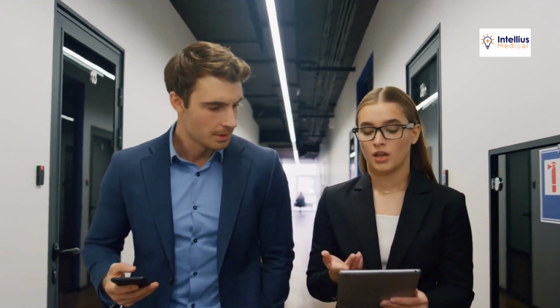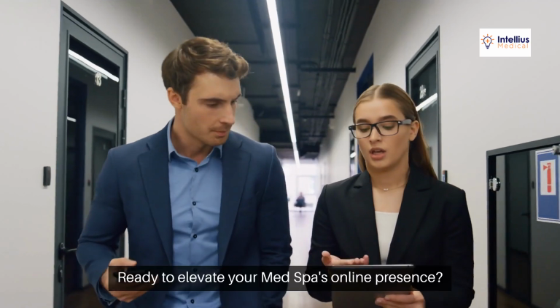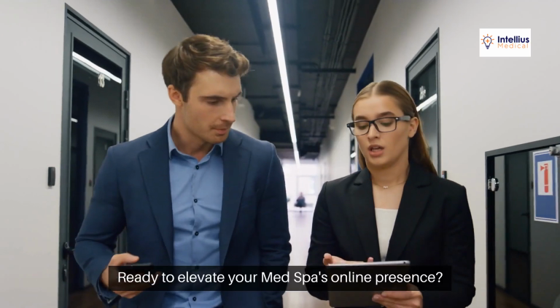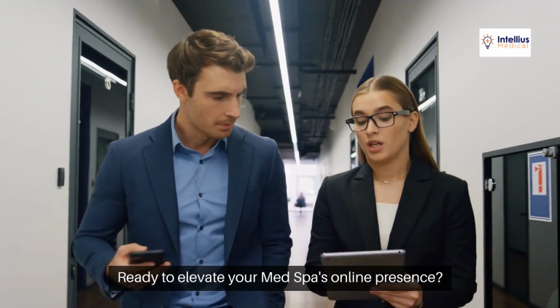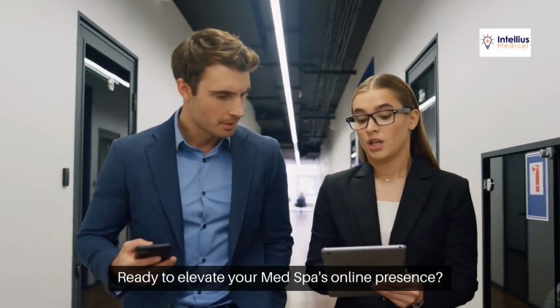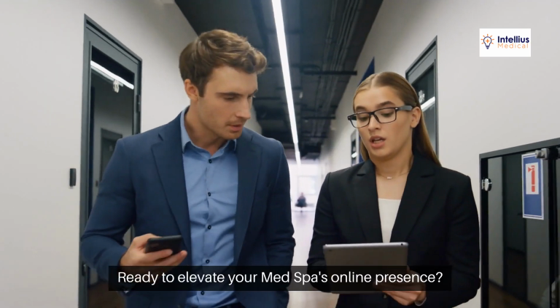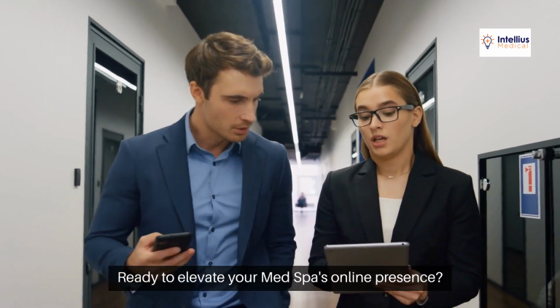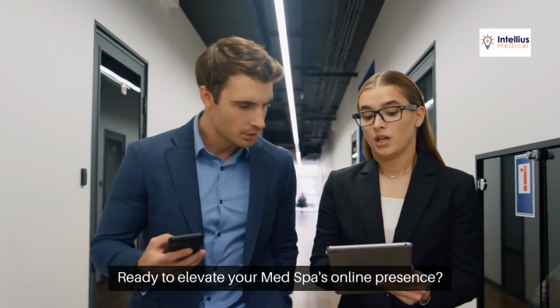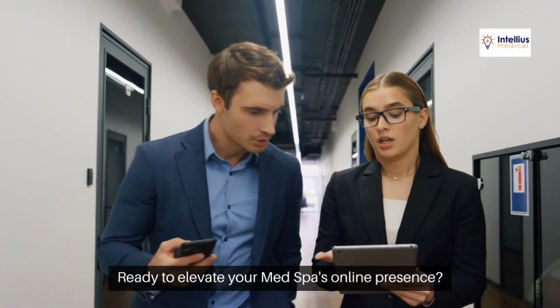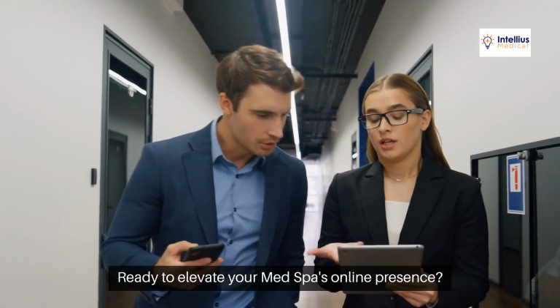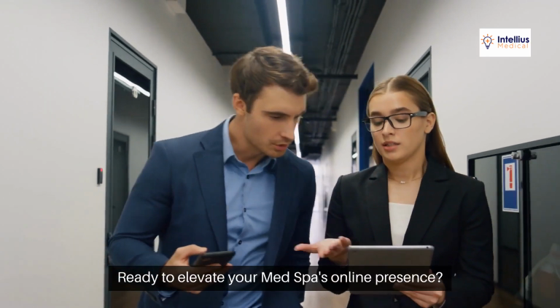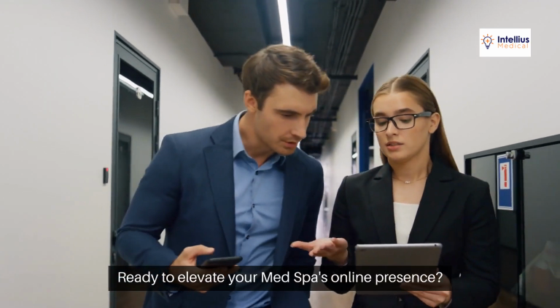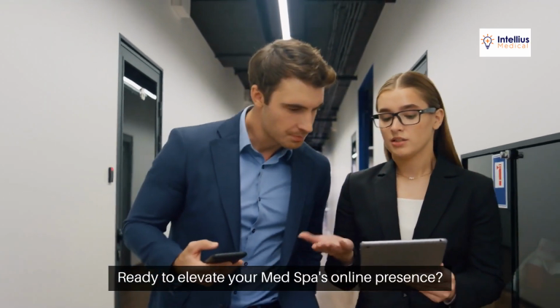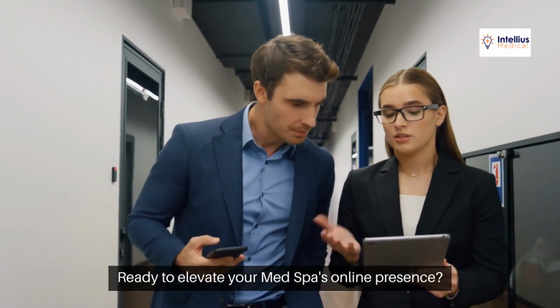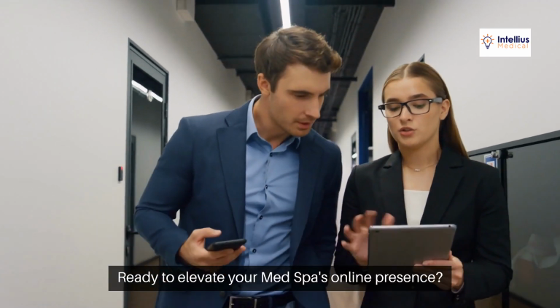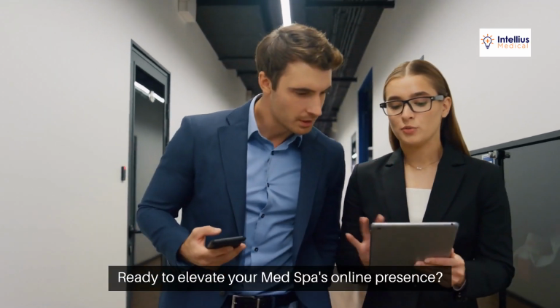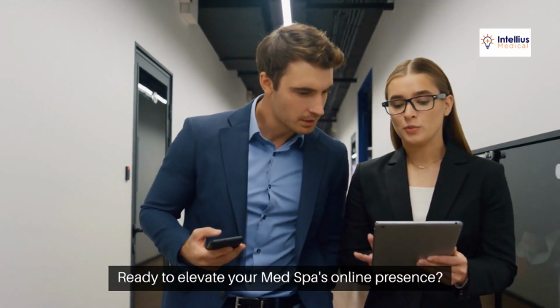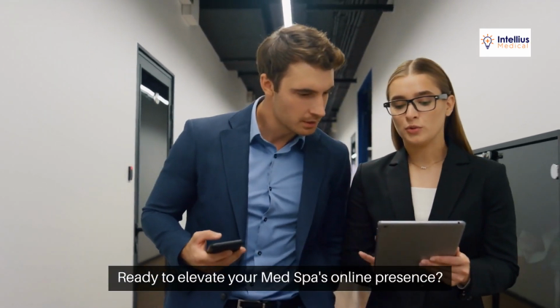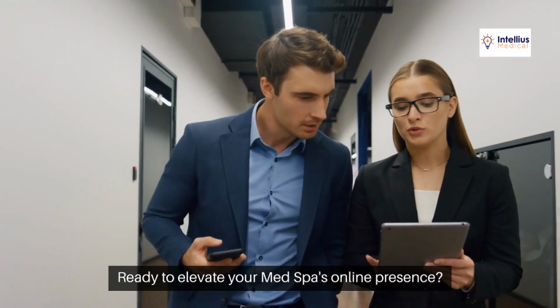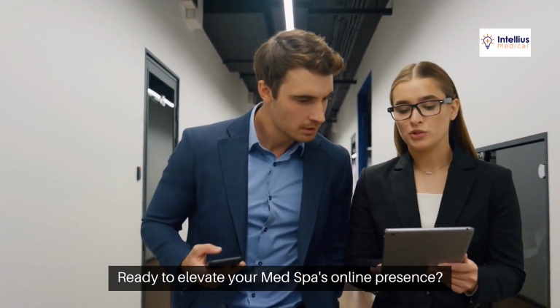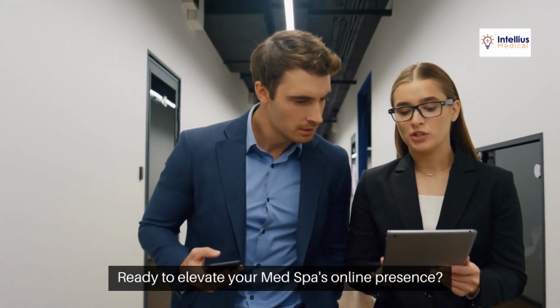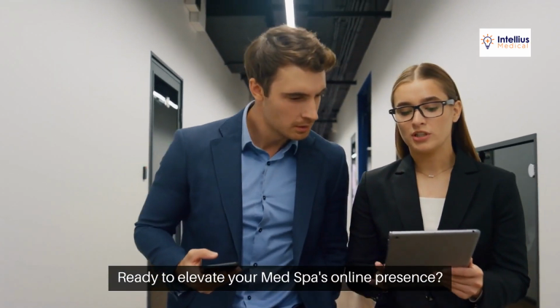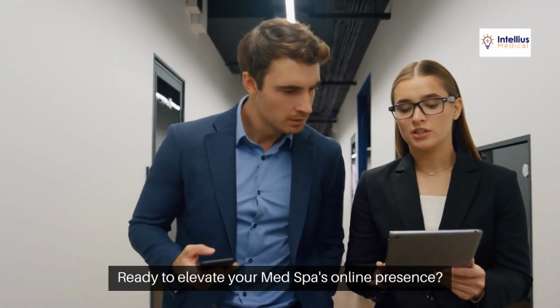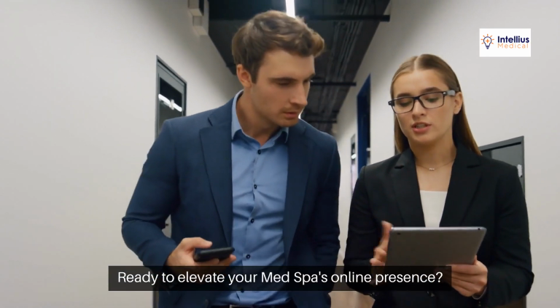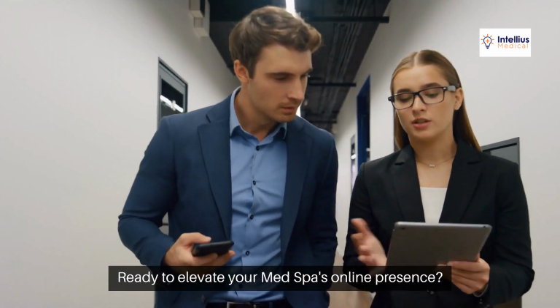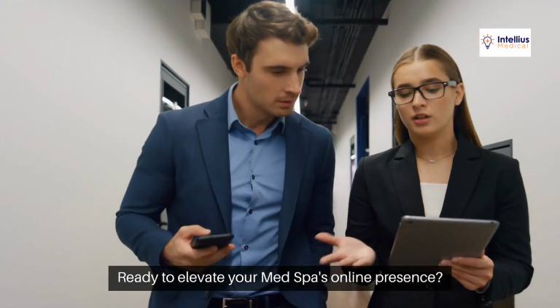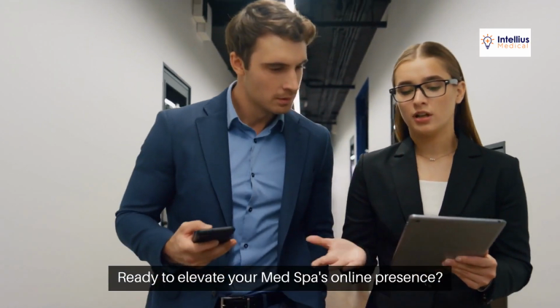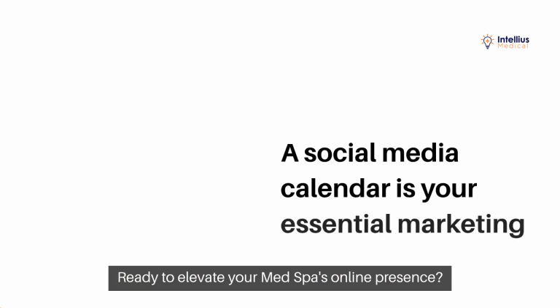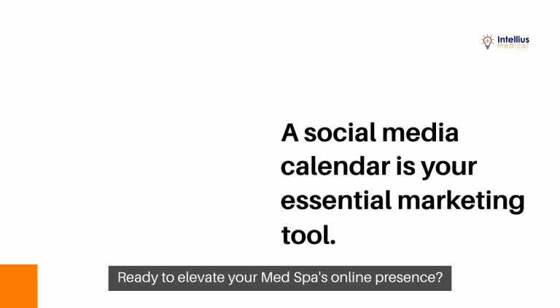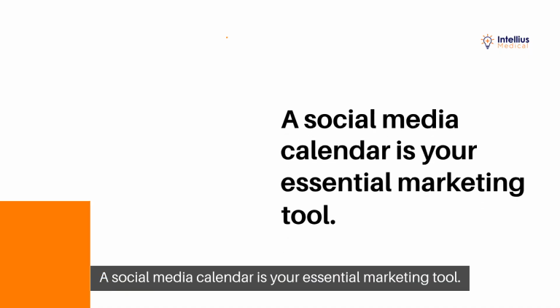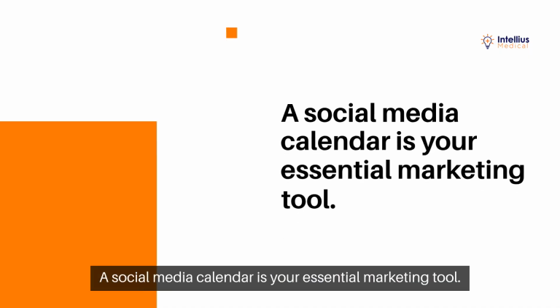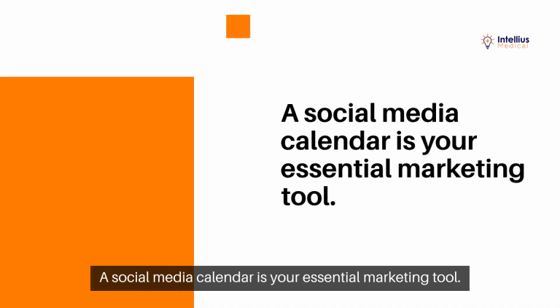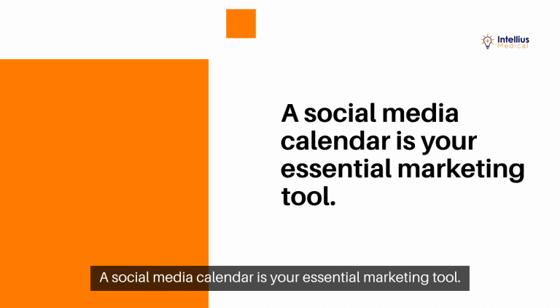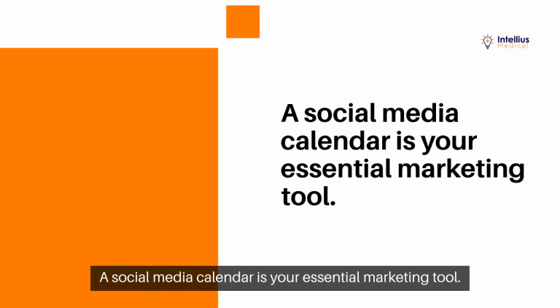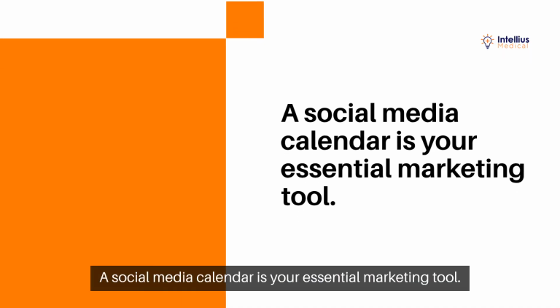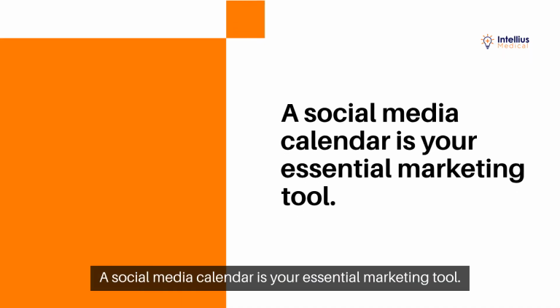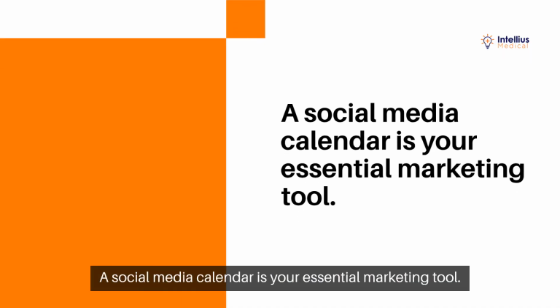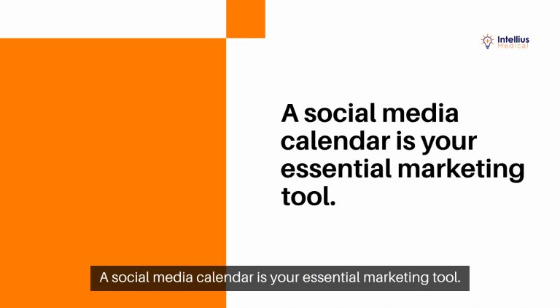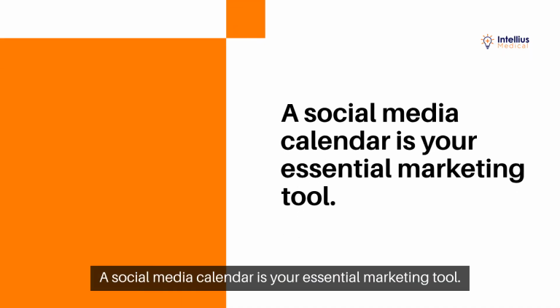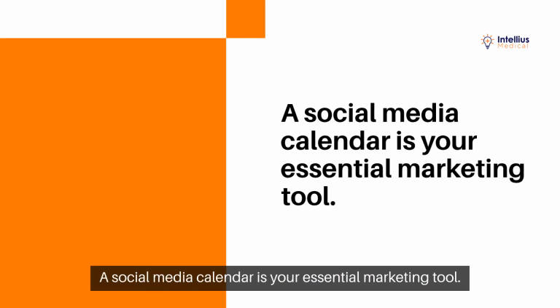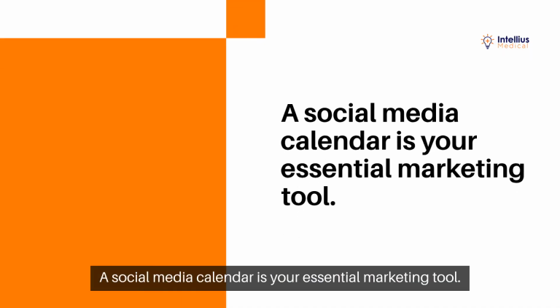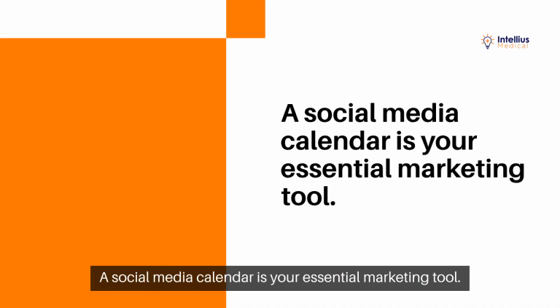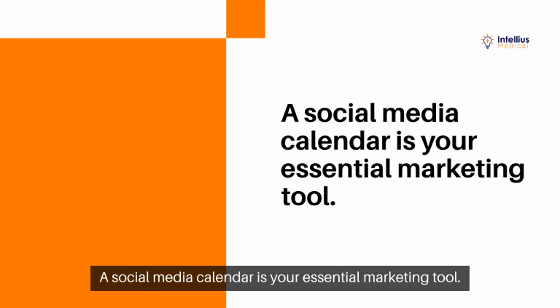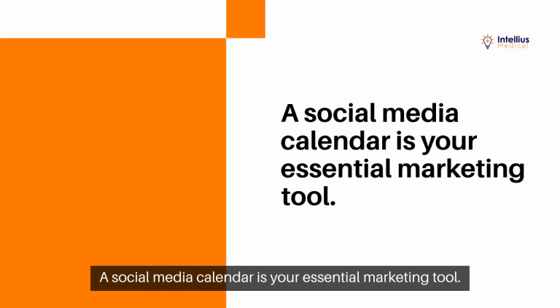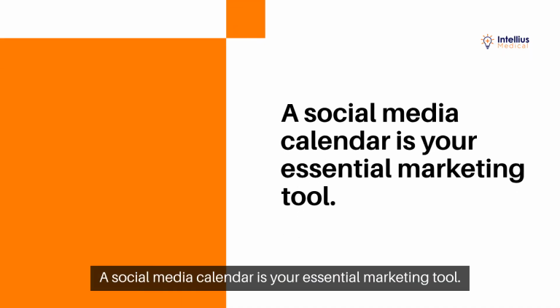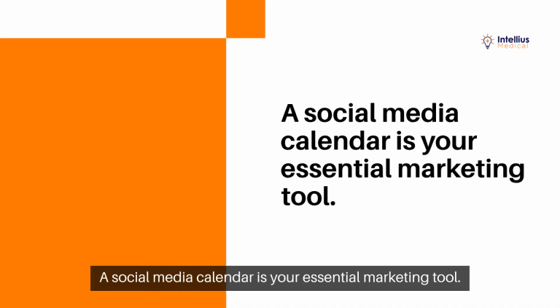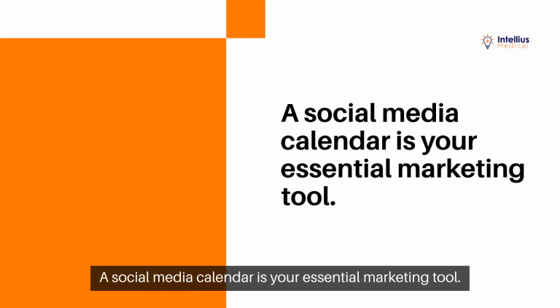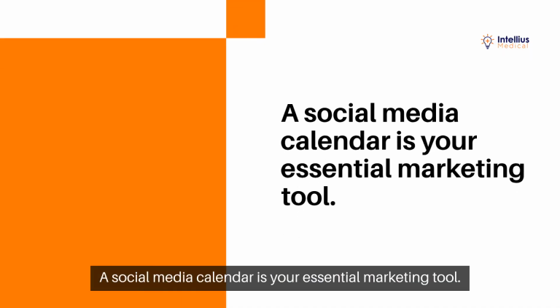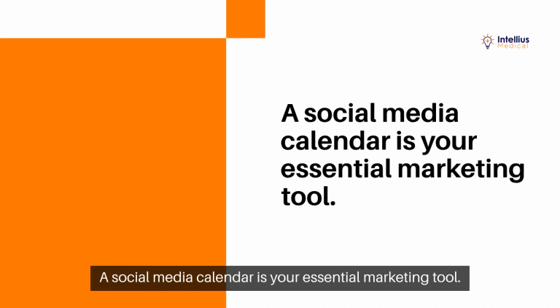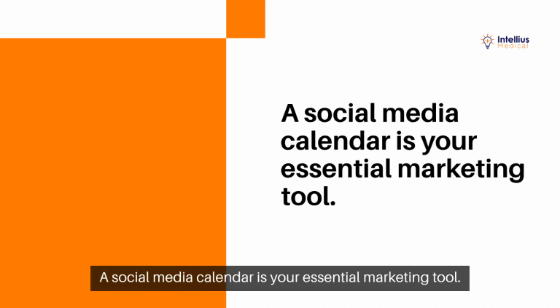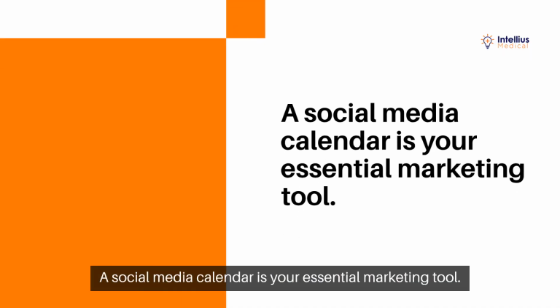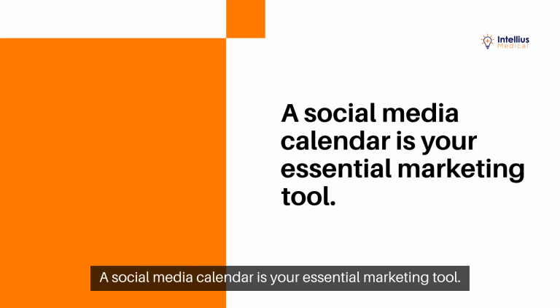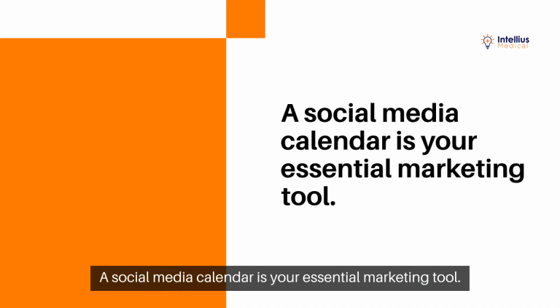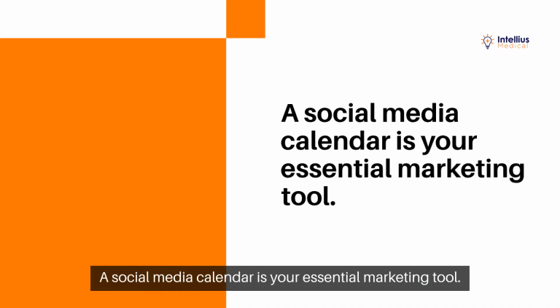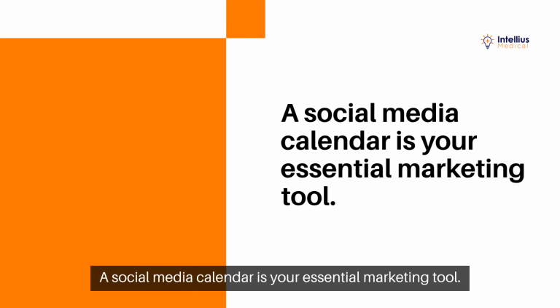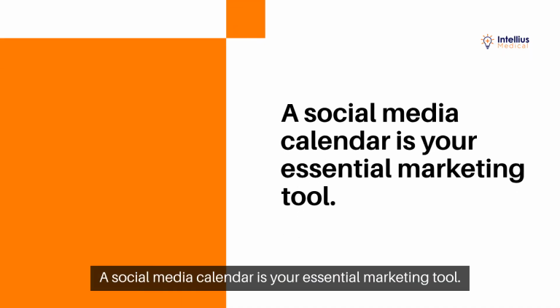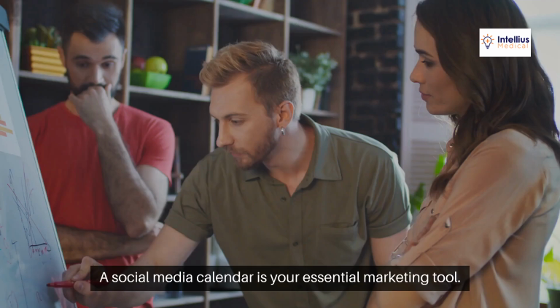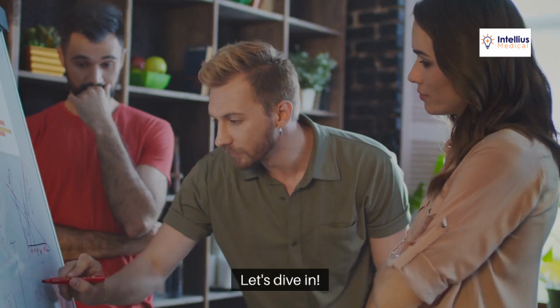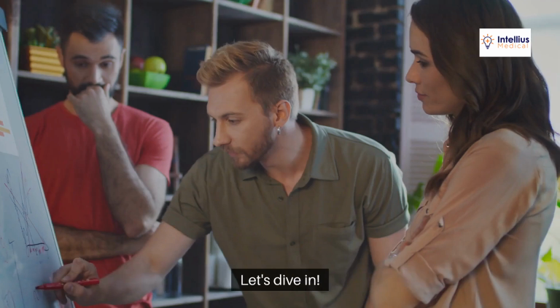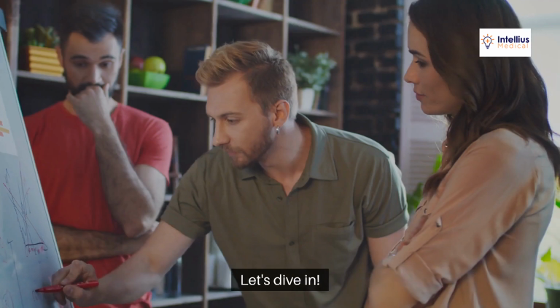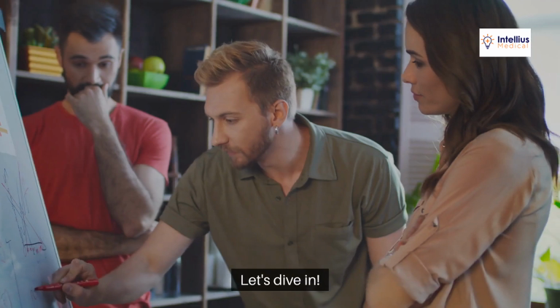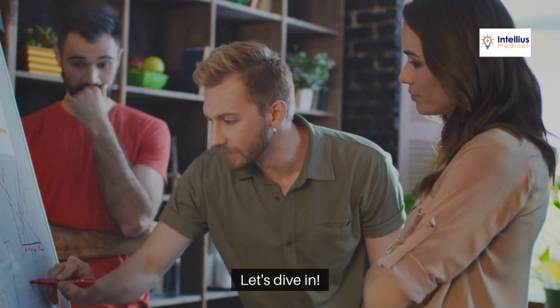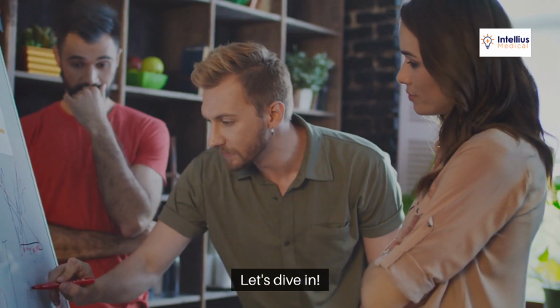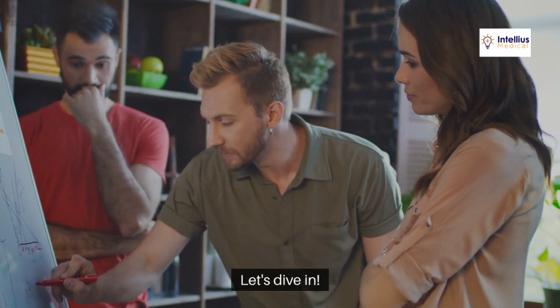Ready to elevate your med spa's online presence? A social media calendar is your essential marketing tool. Let's dive in.